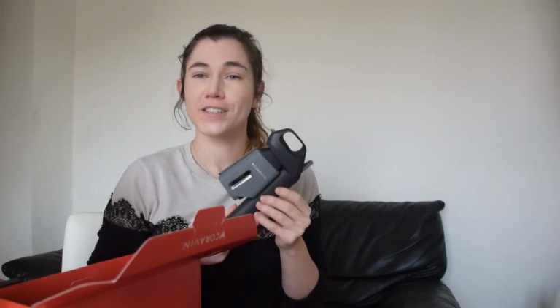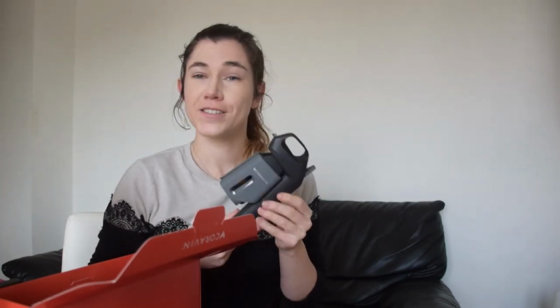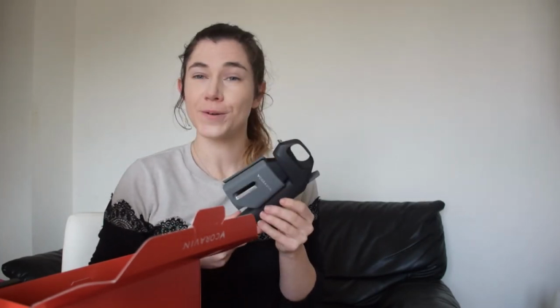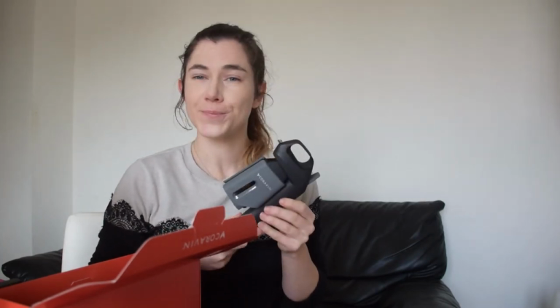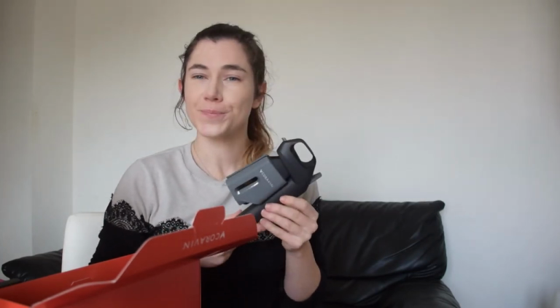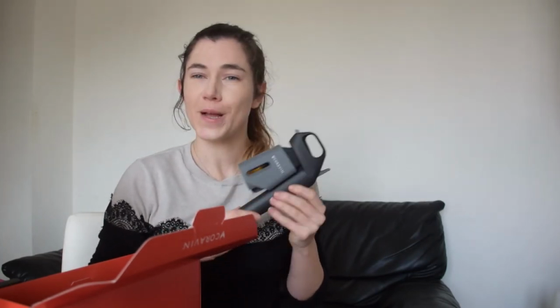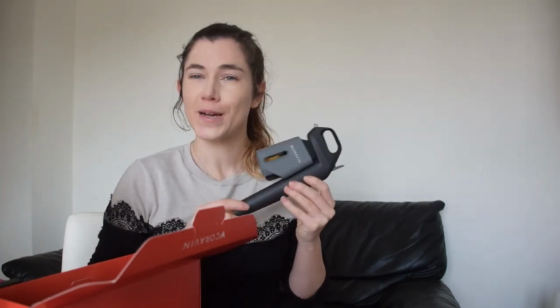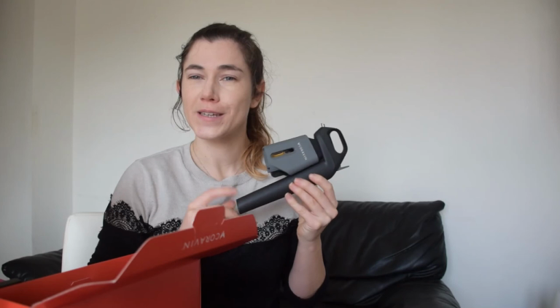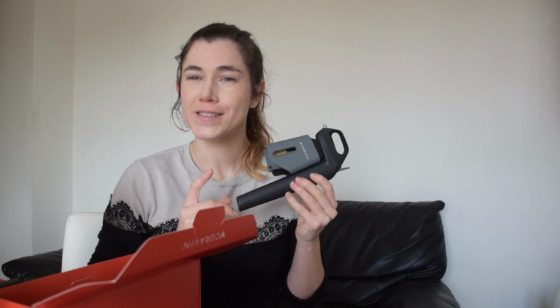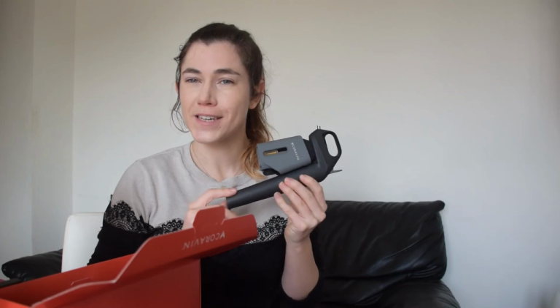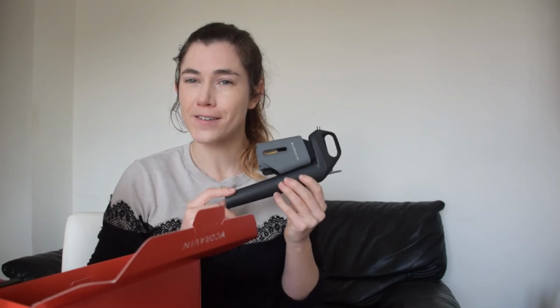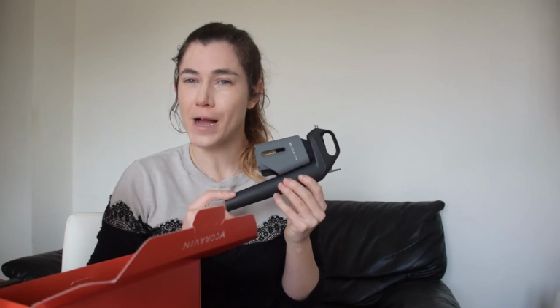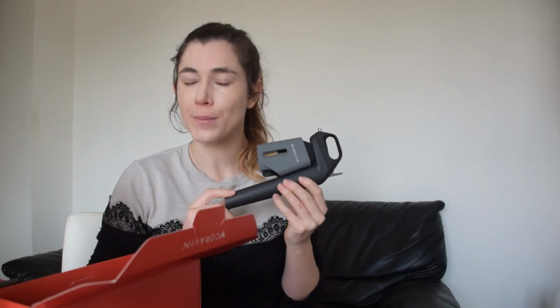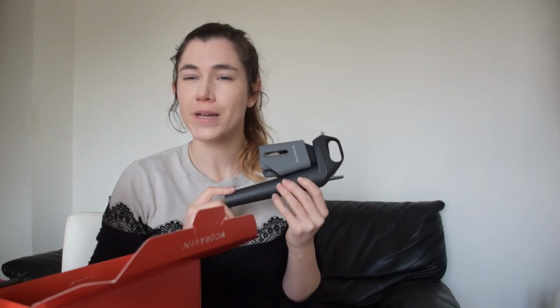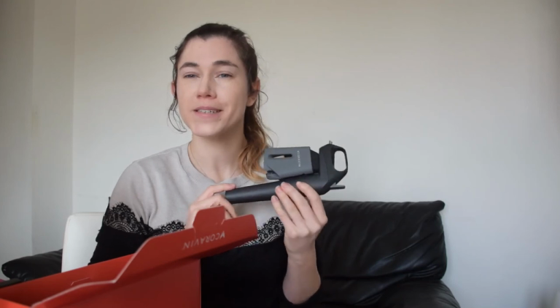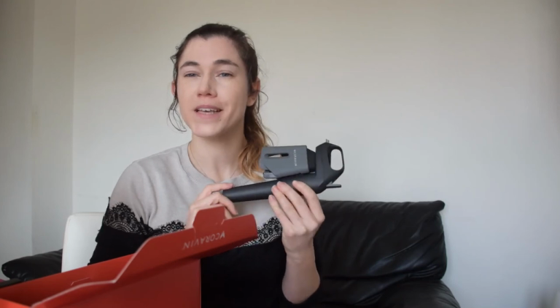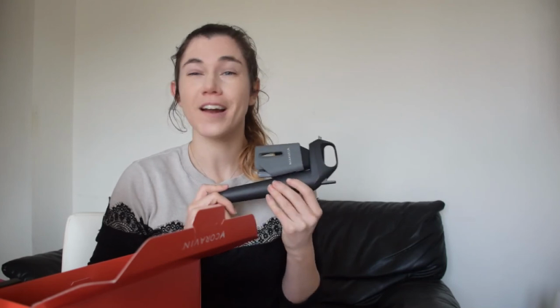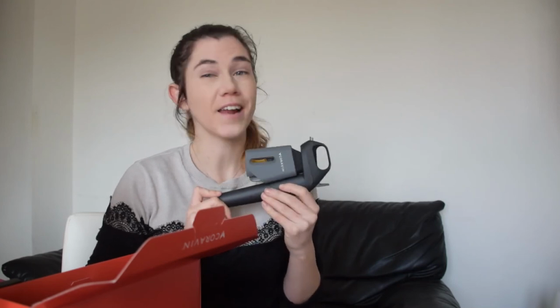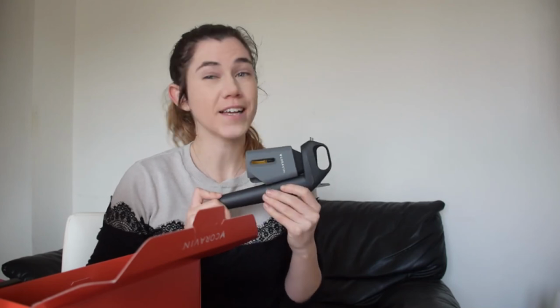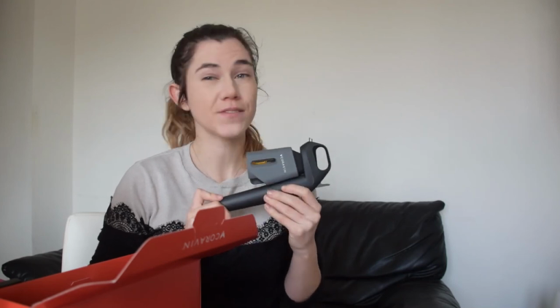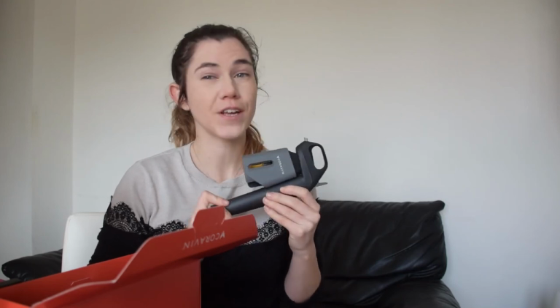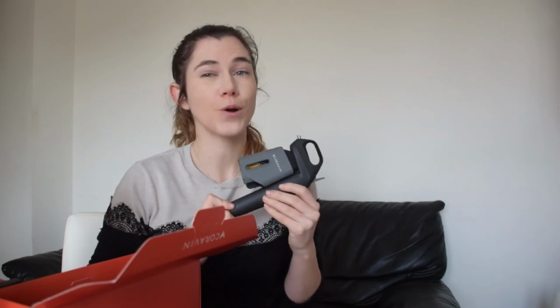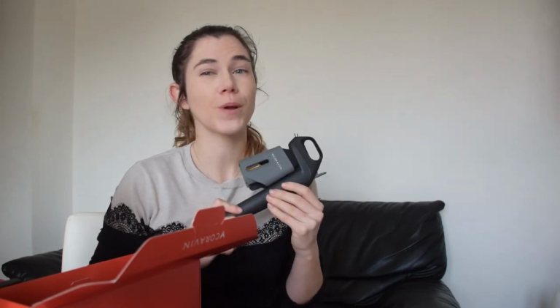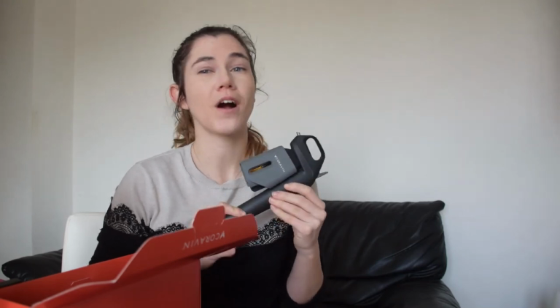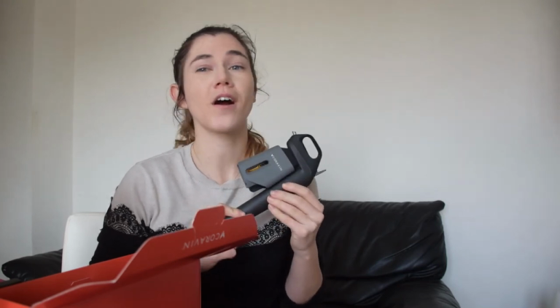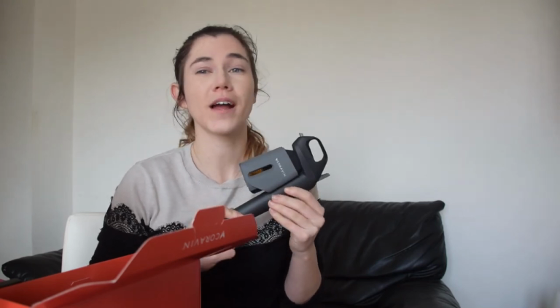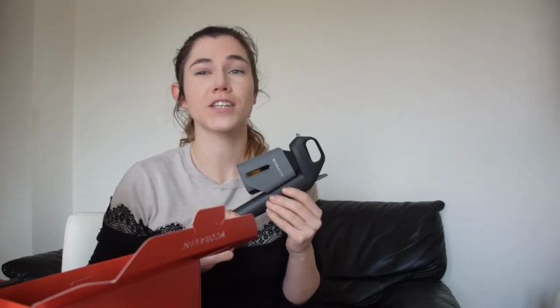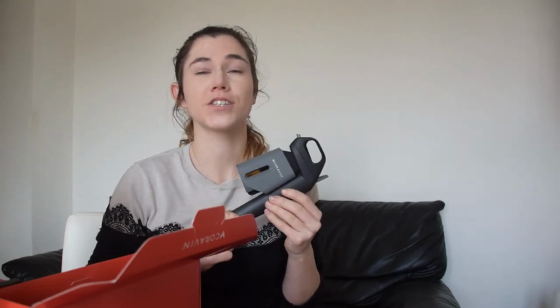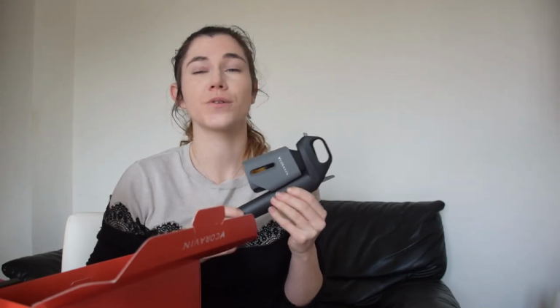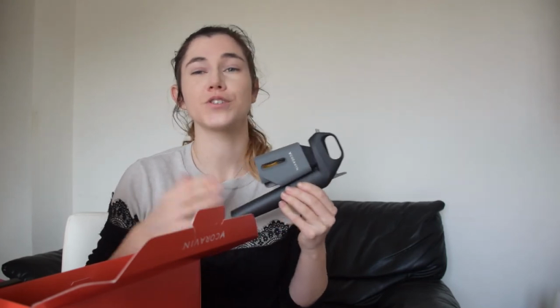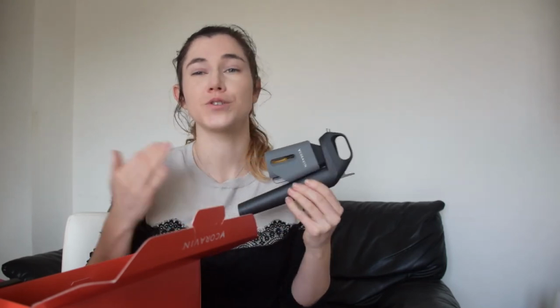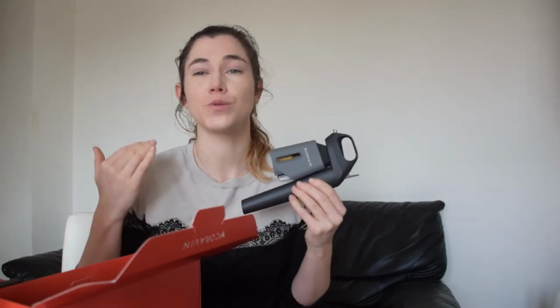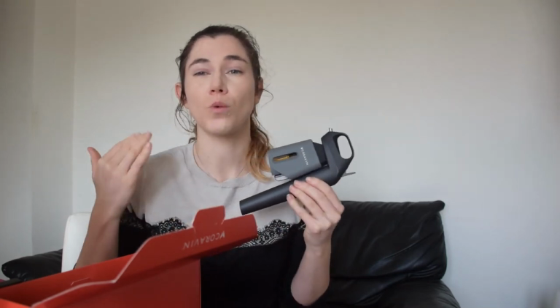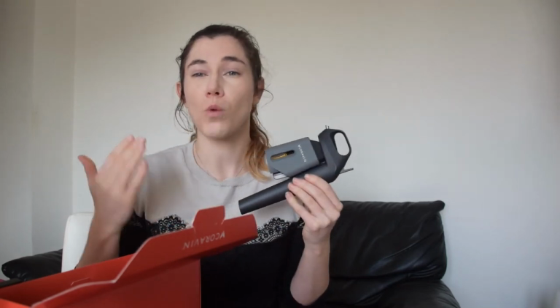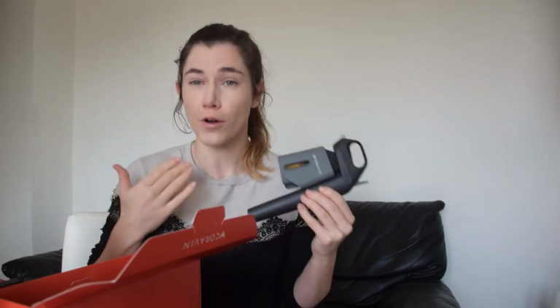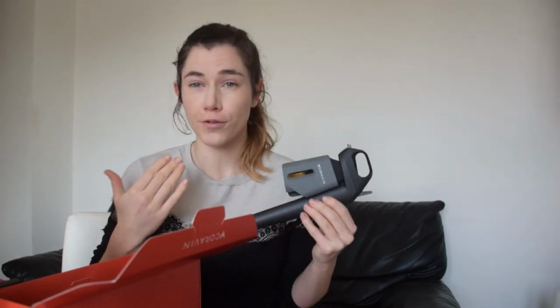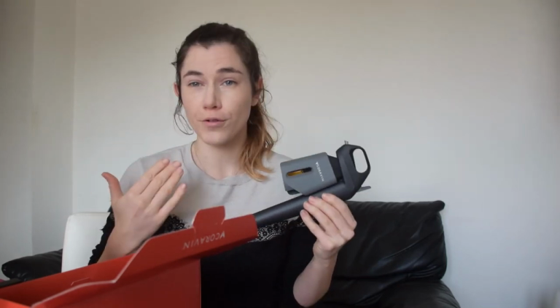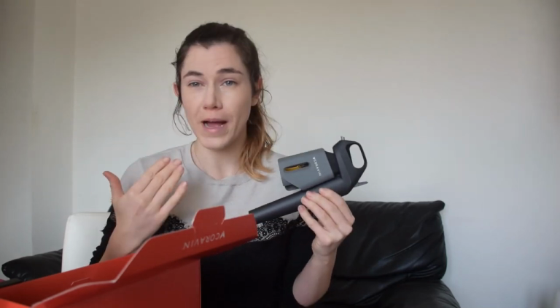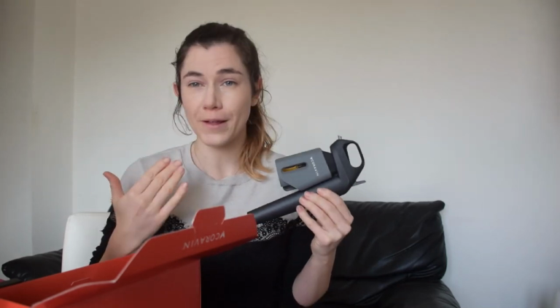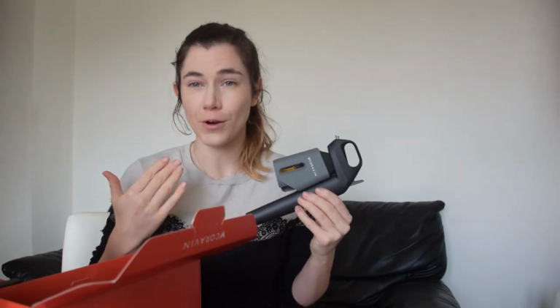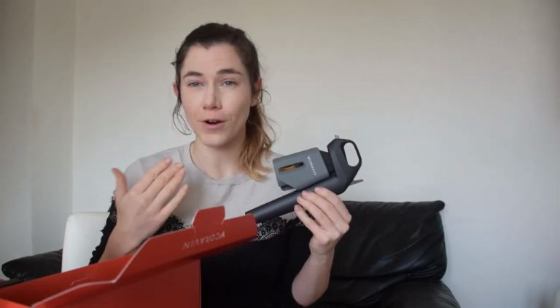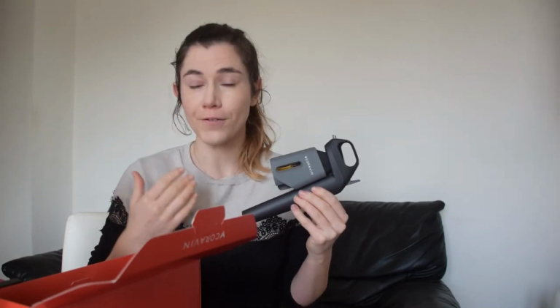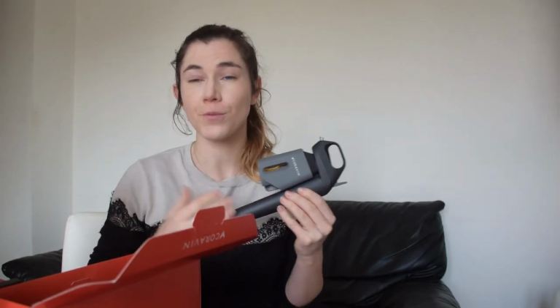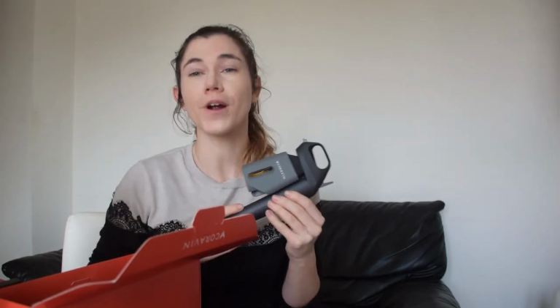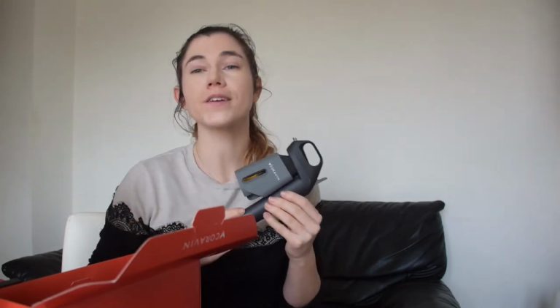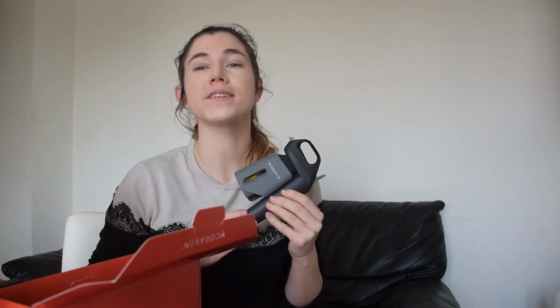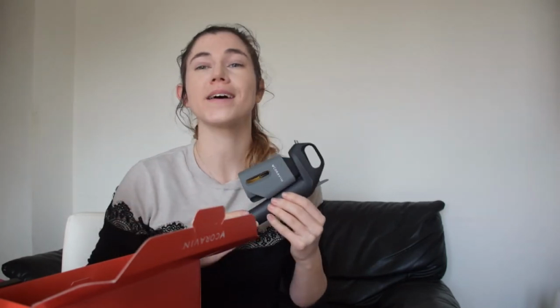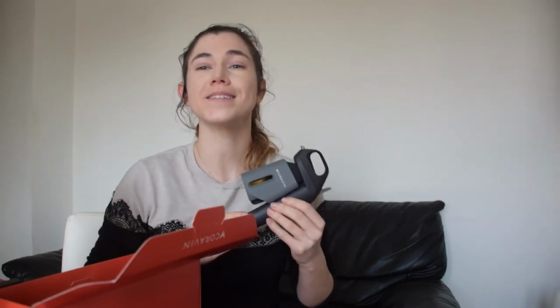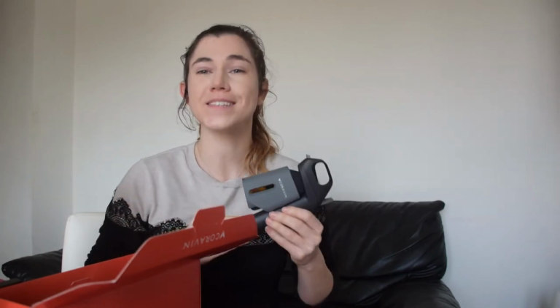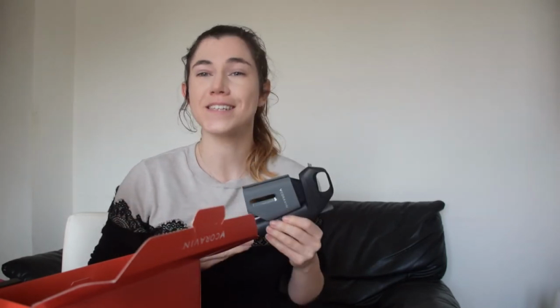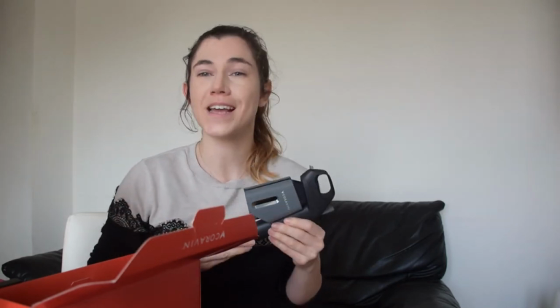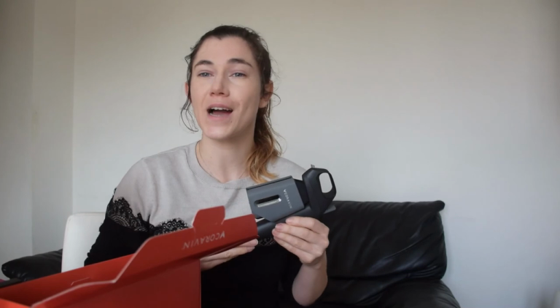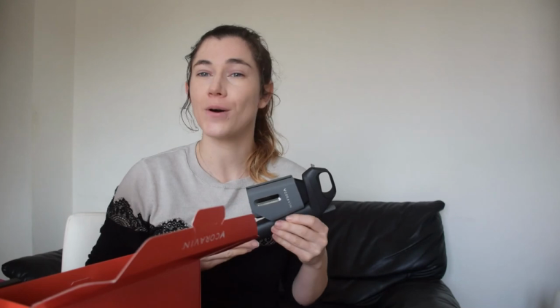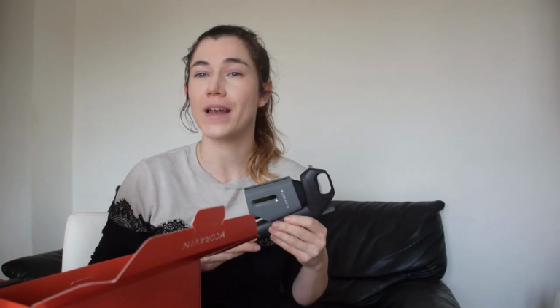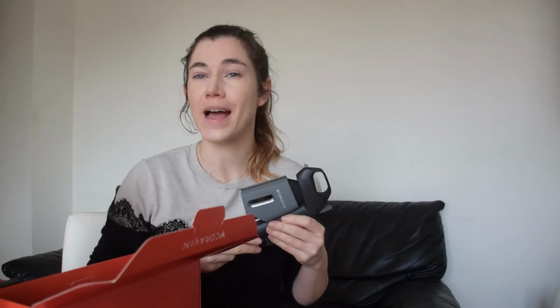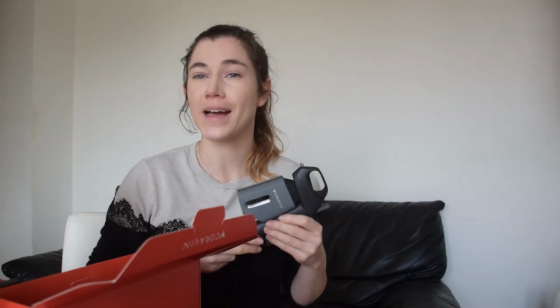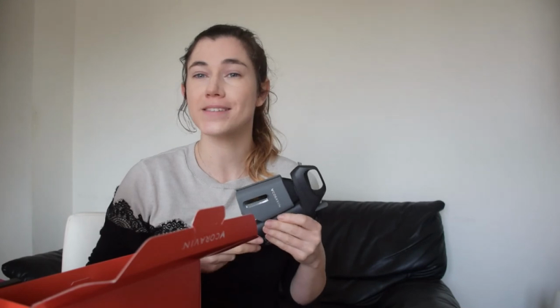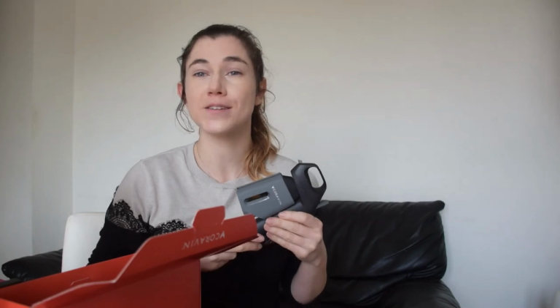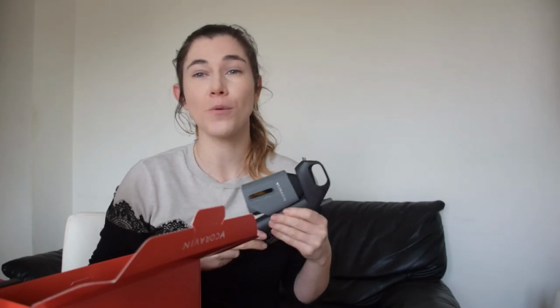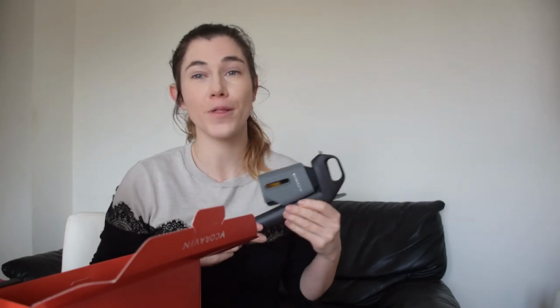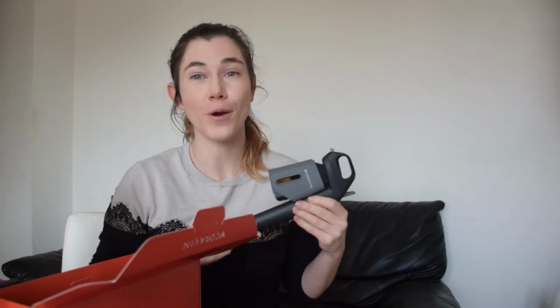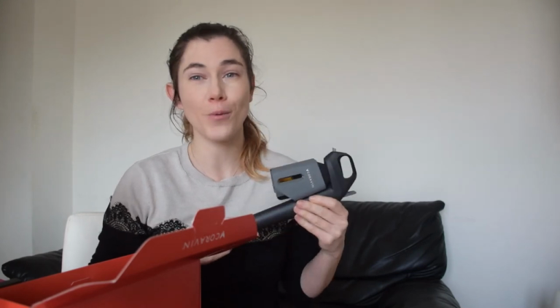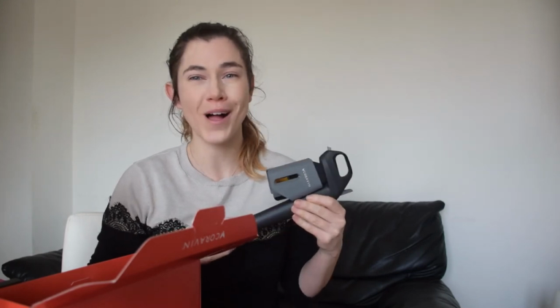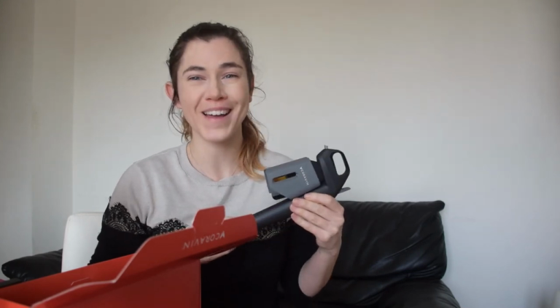So stick around because in our next video, we are actually going to walk through how the Coravin works and see how it acts with our wine.